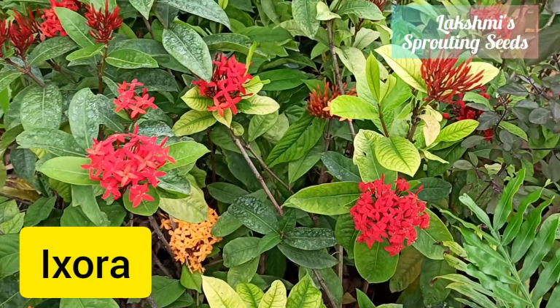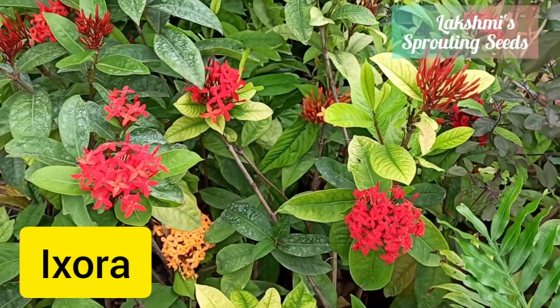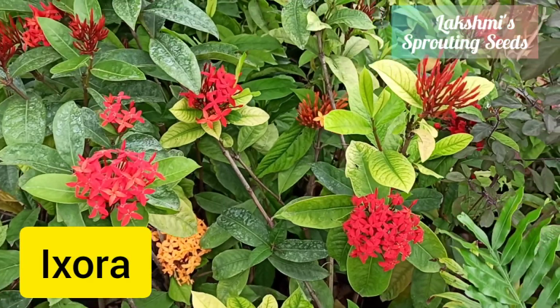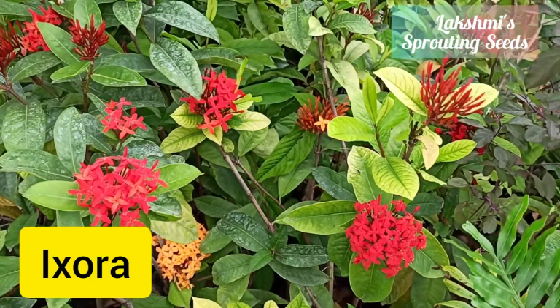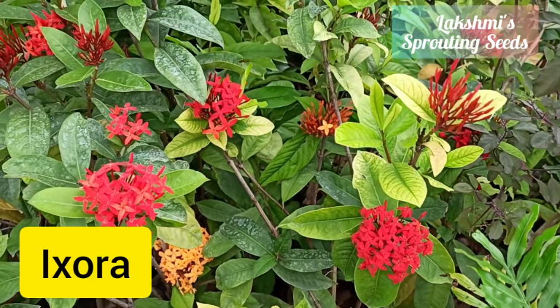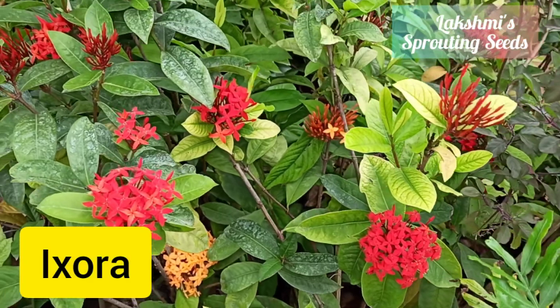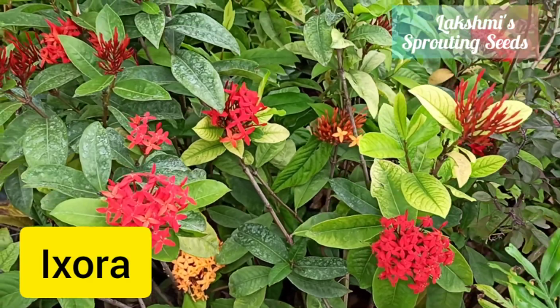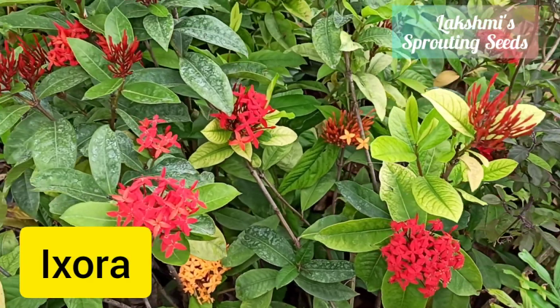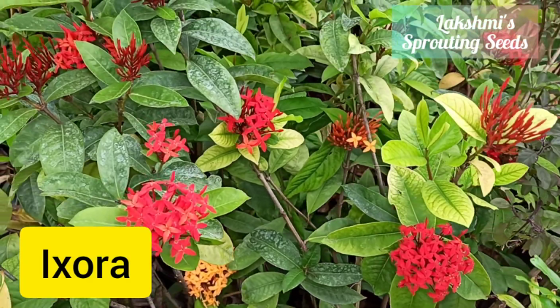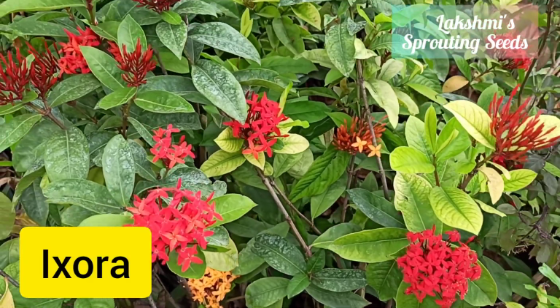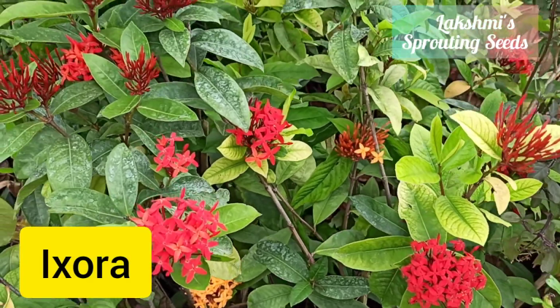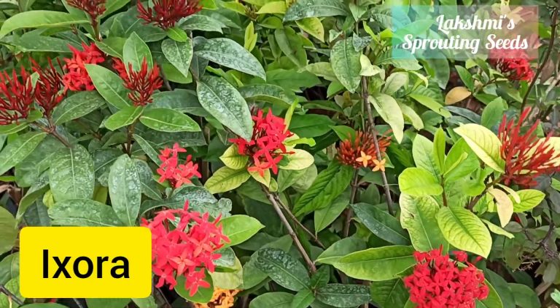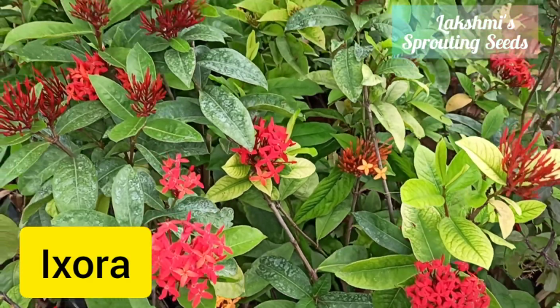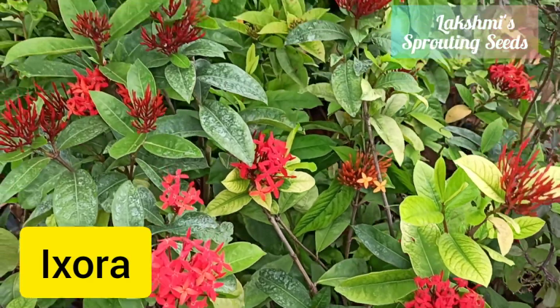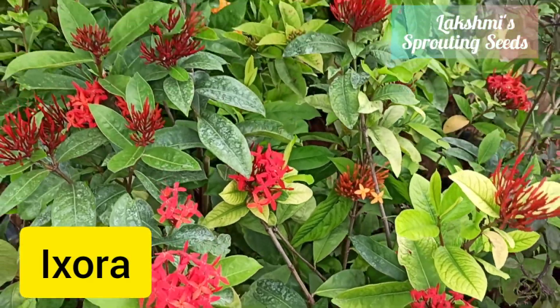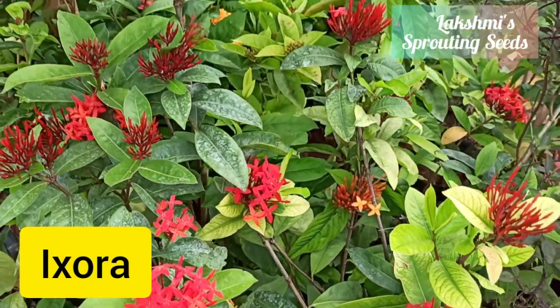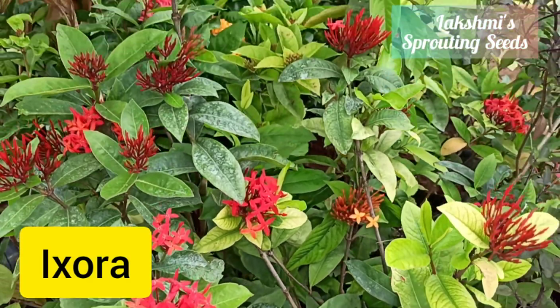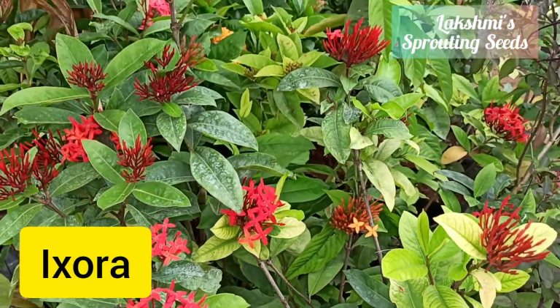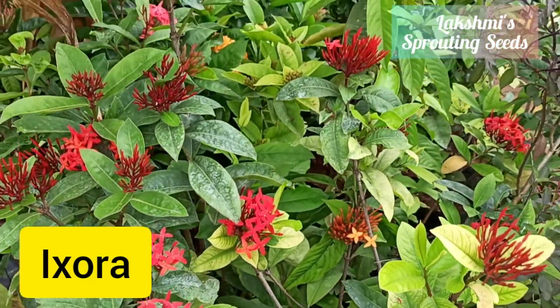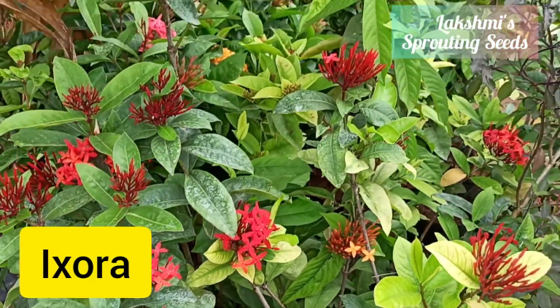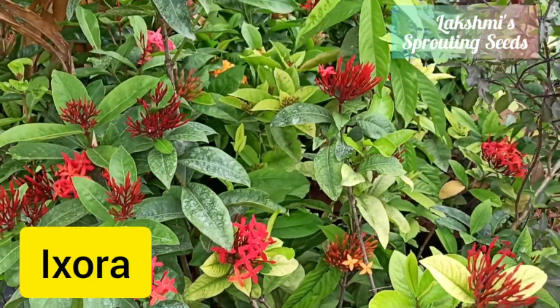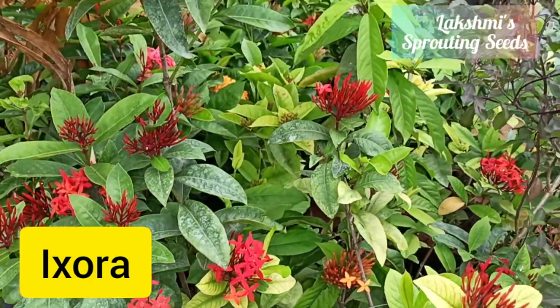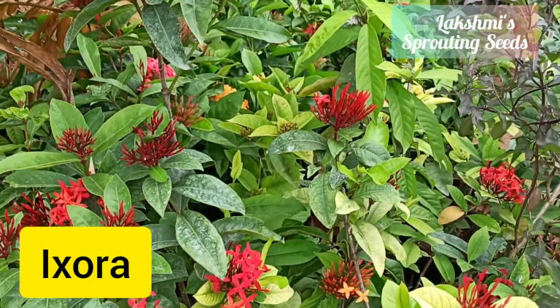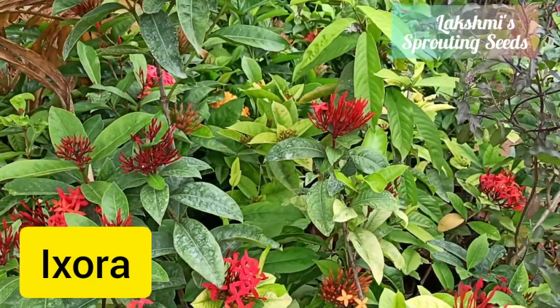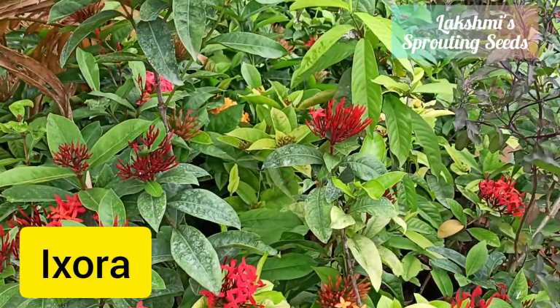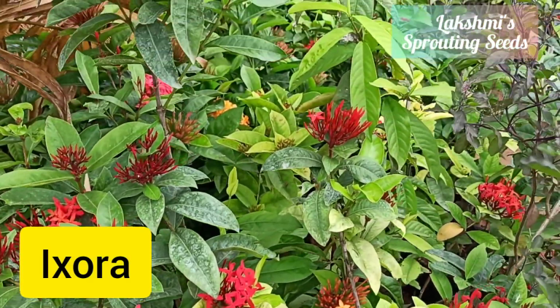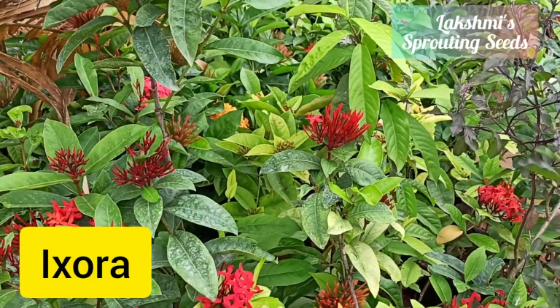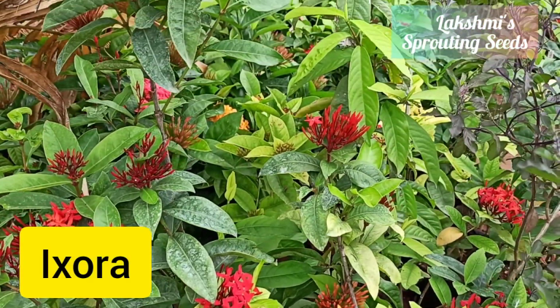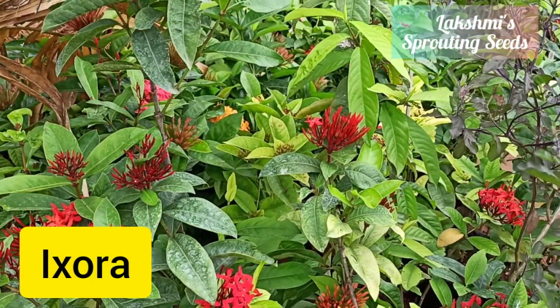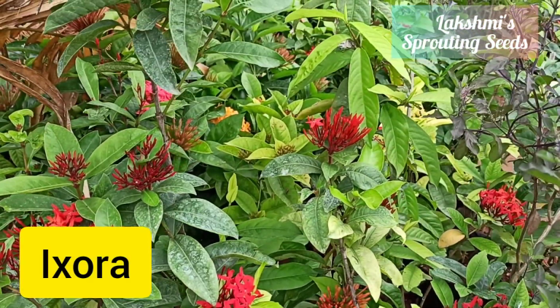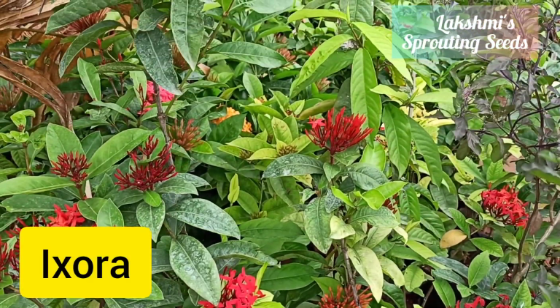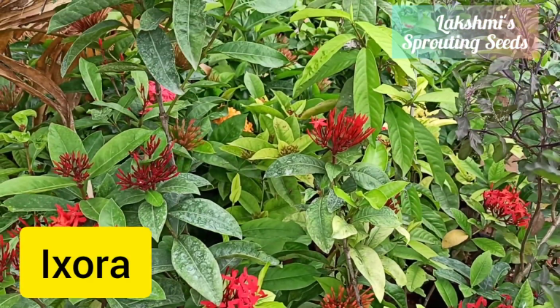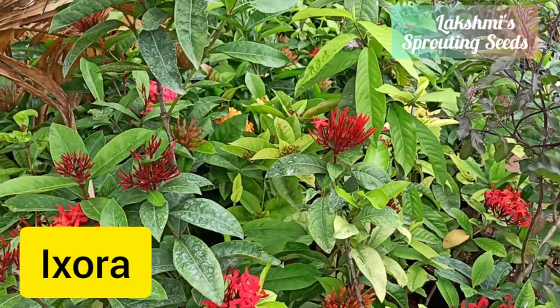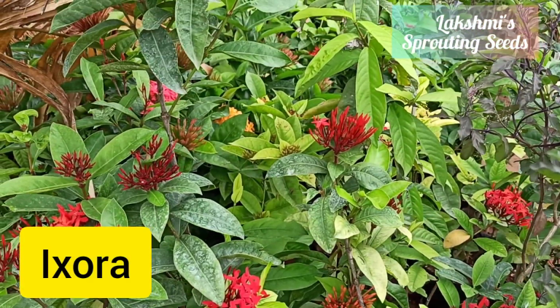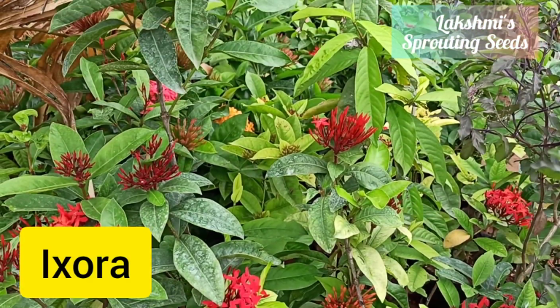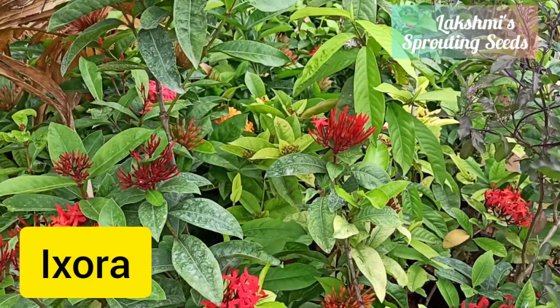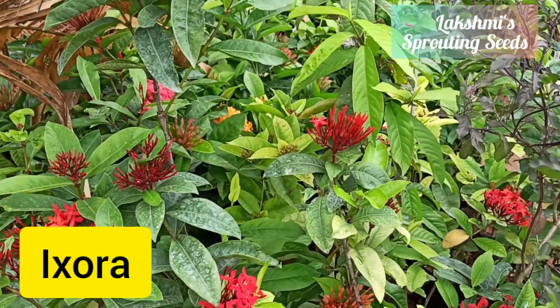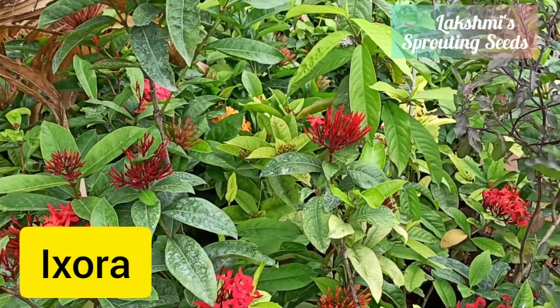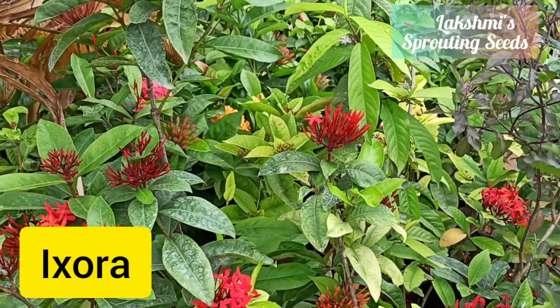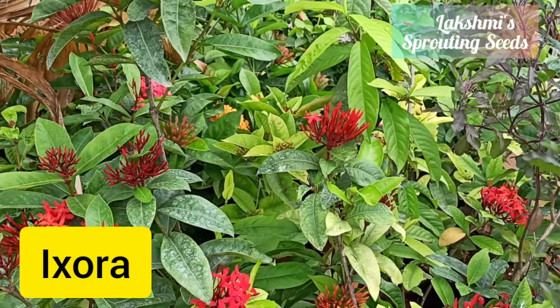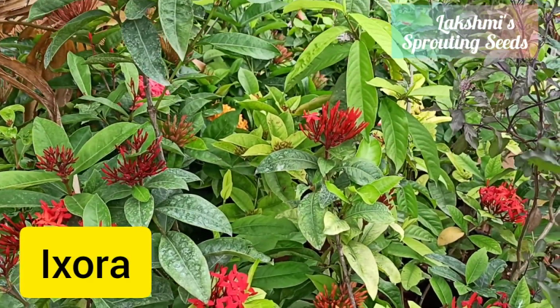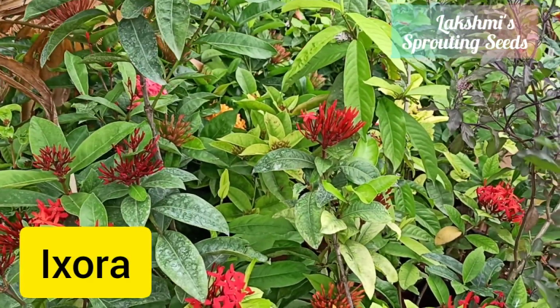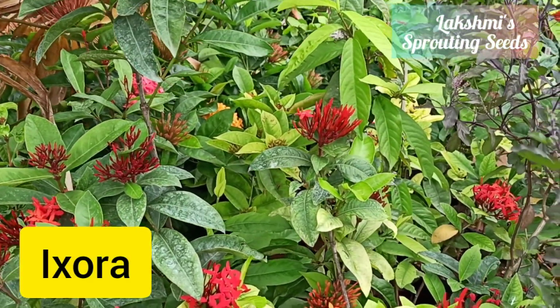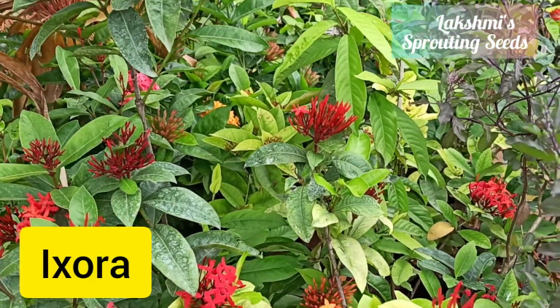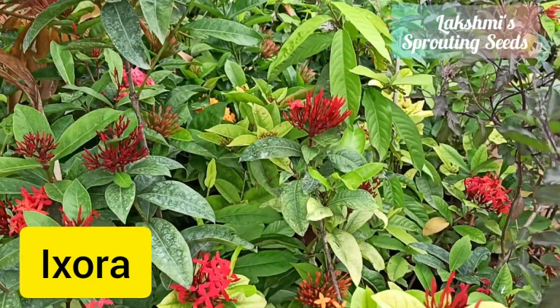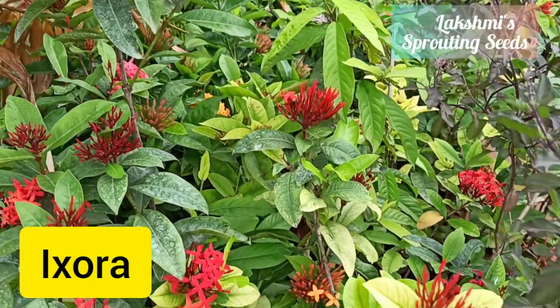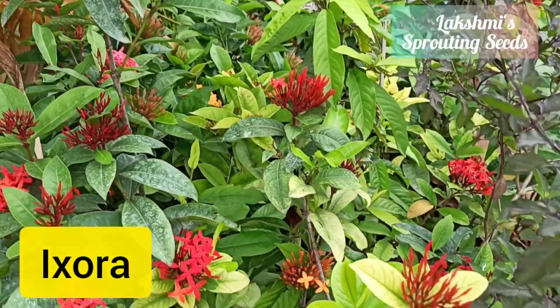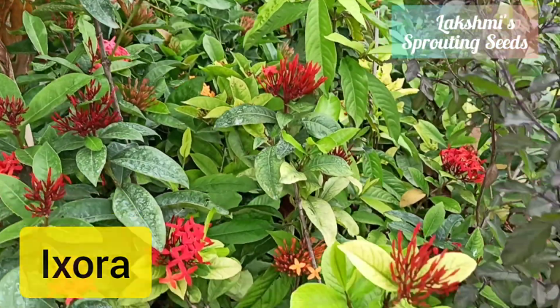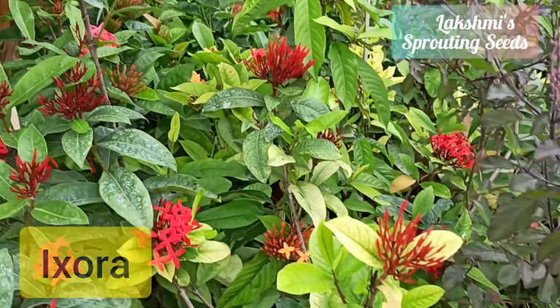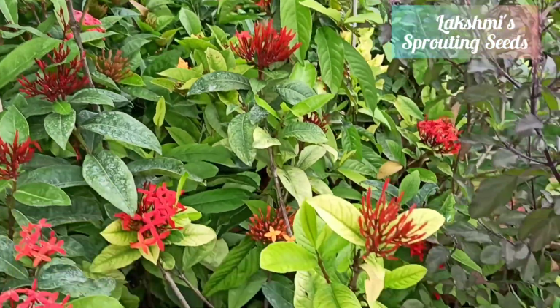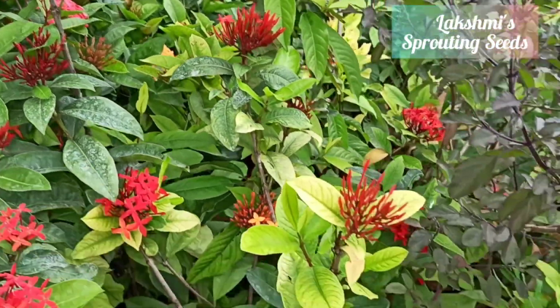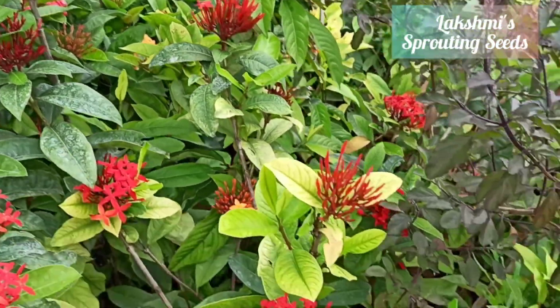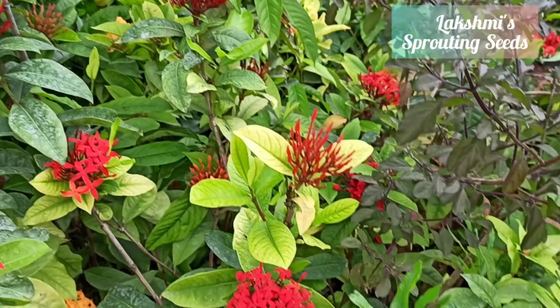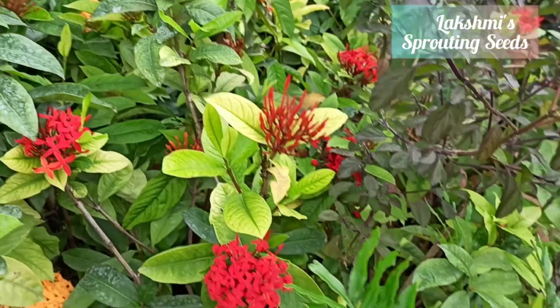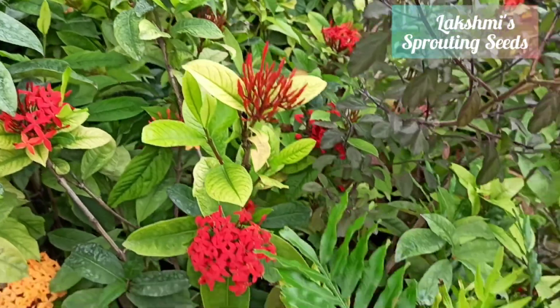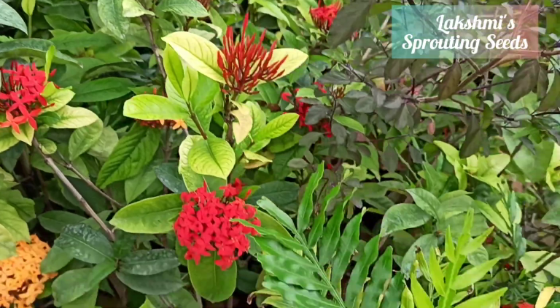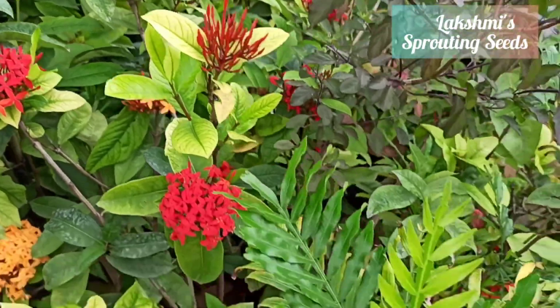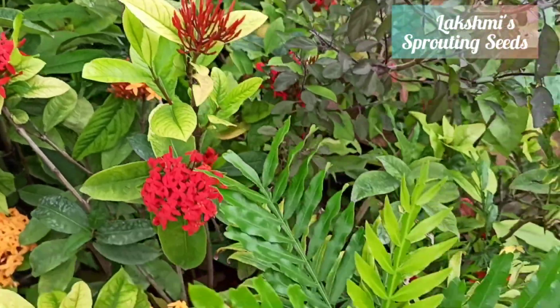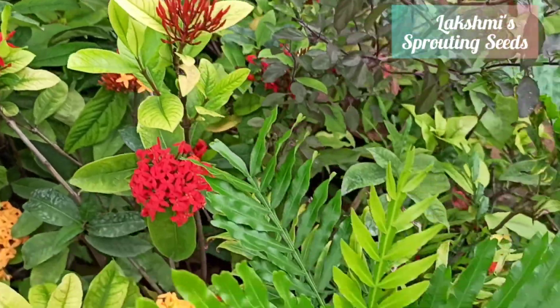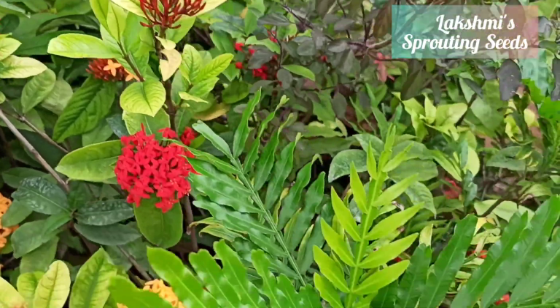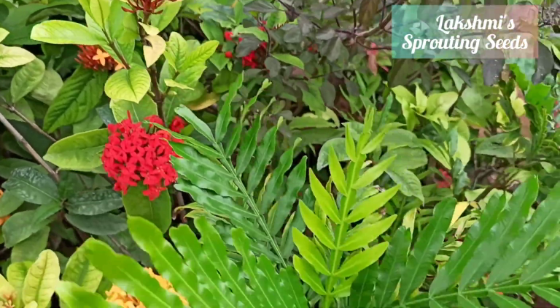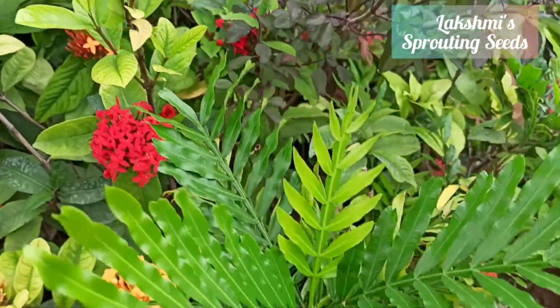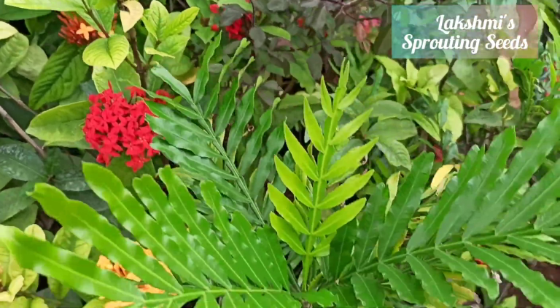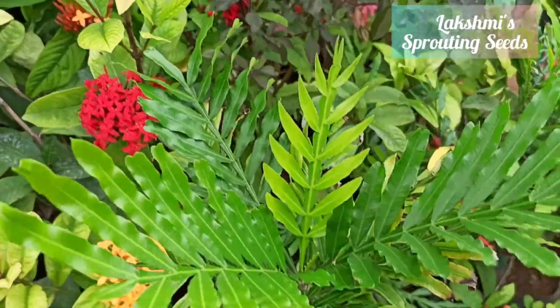Ixoras are there — they have yellow, red, and even white and peach was also there.